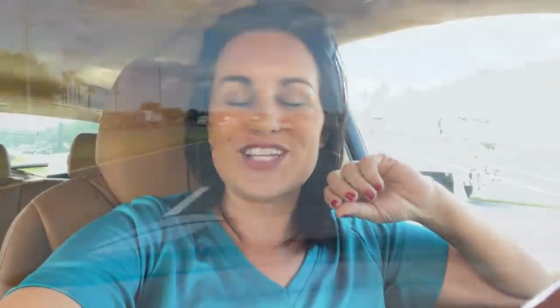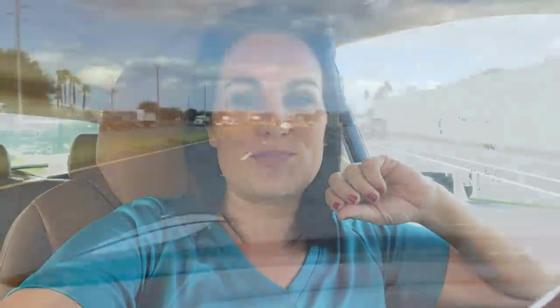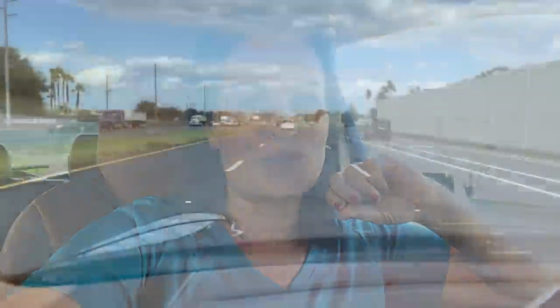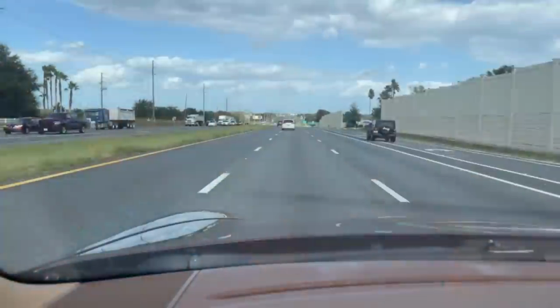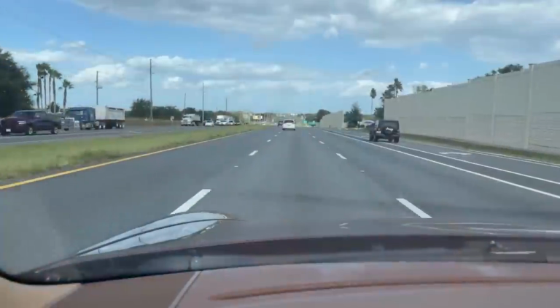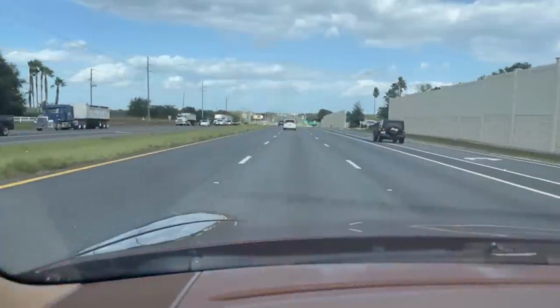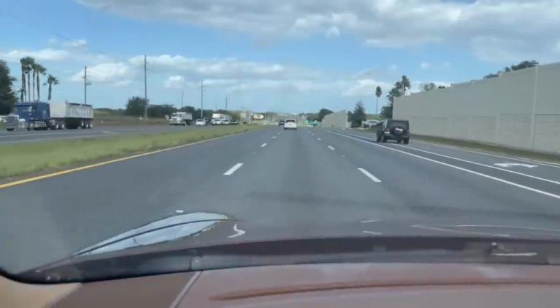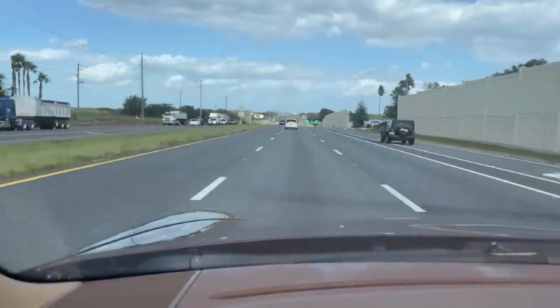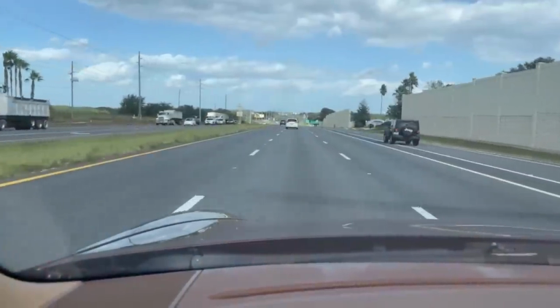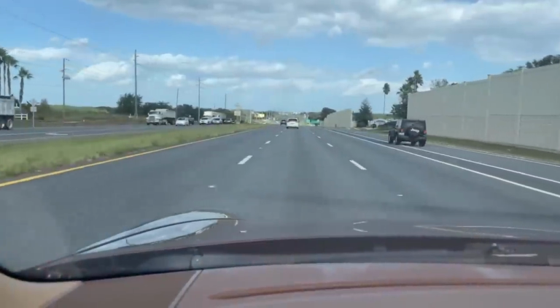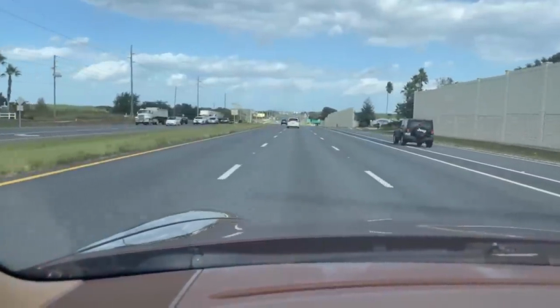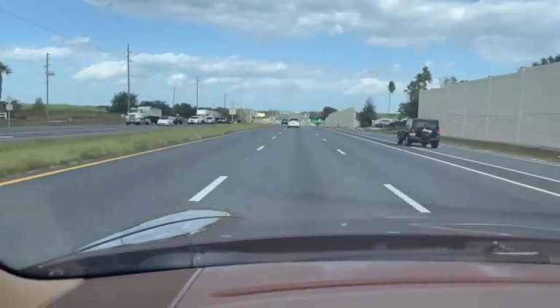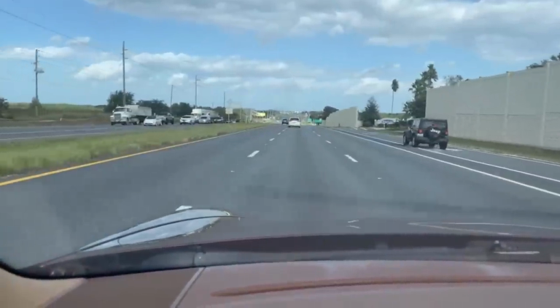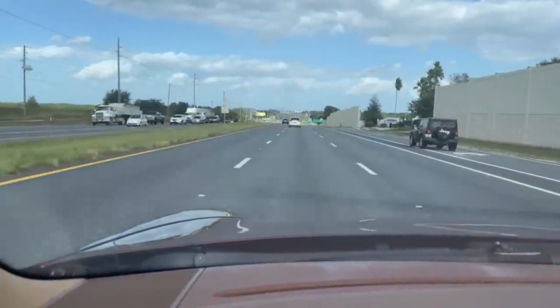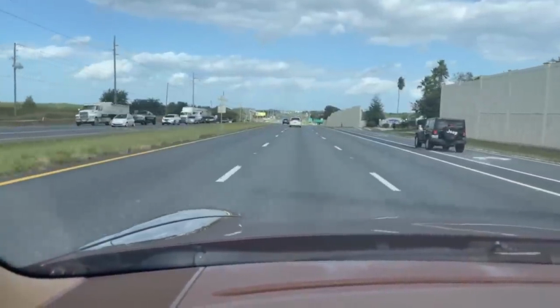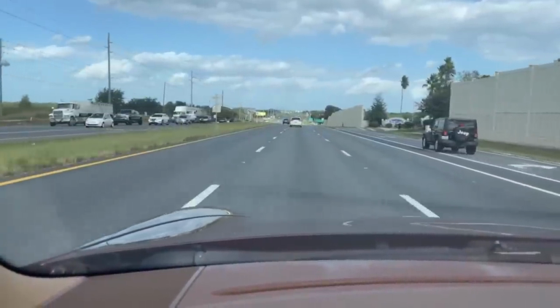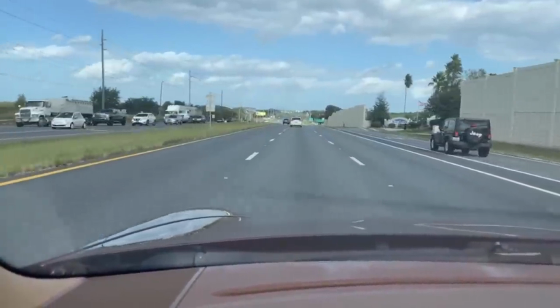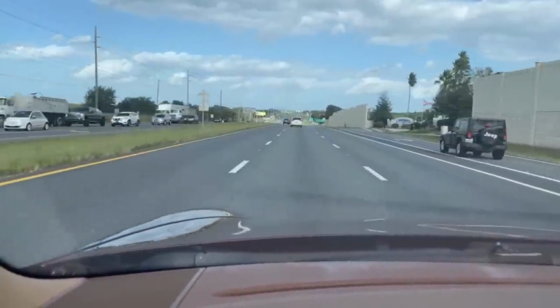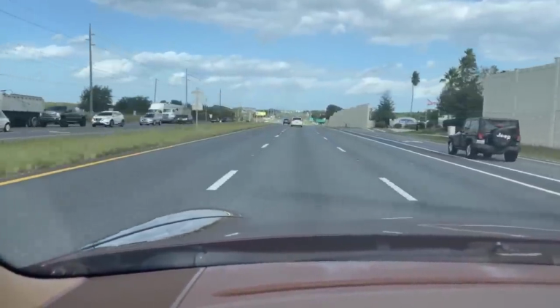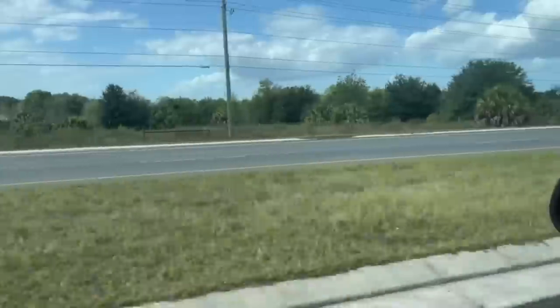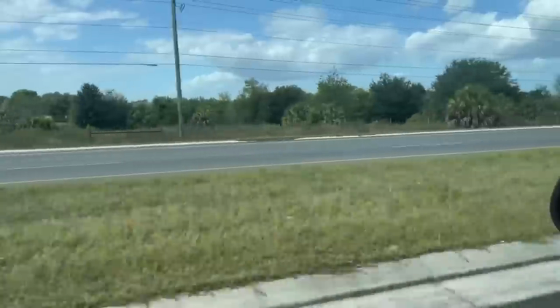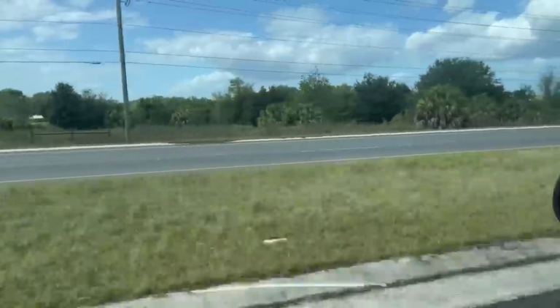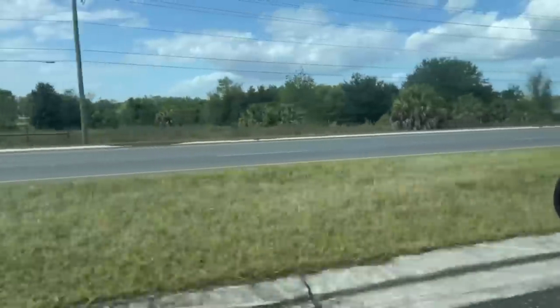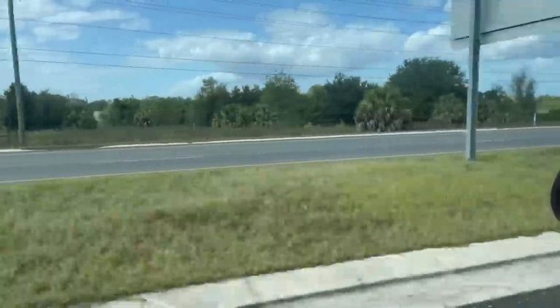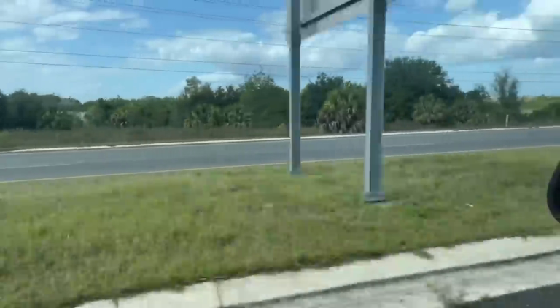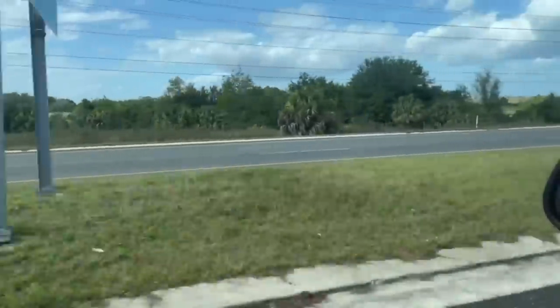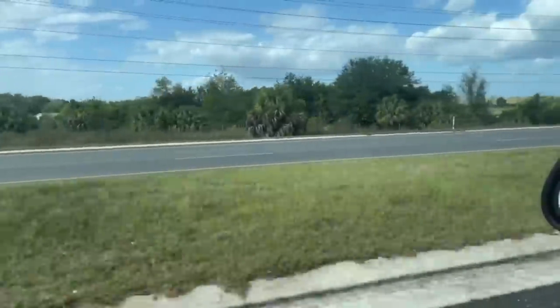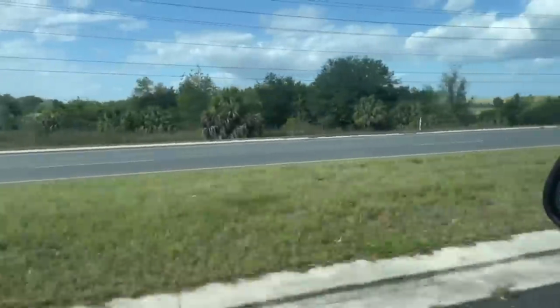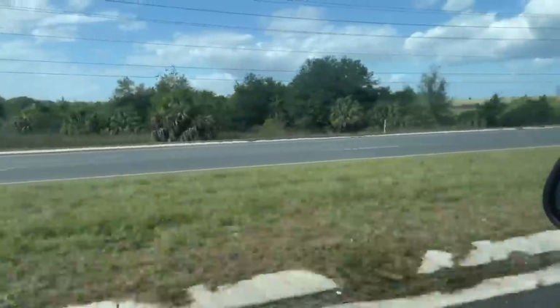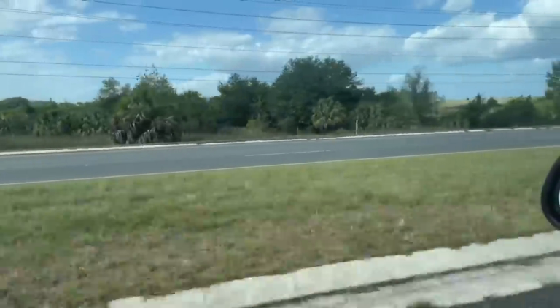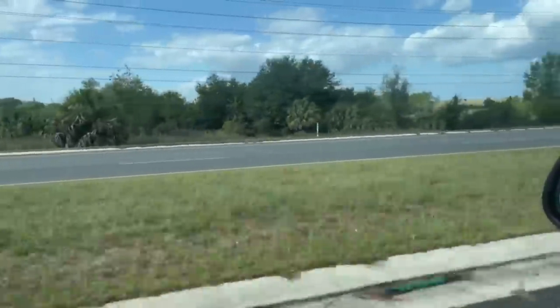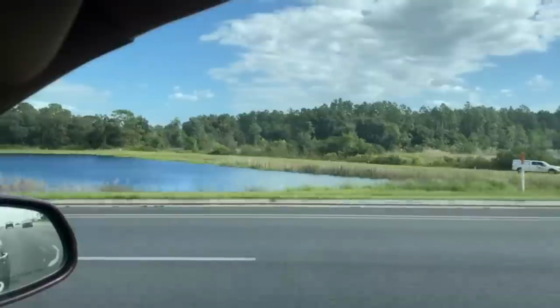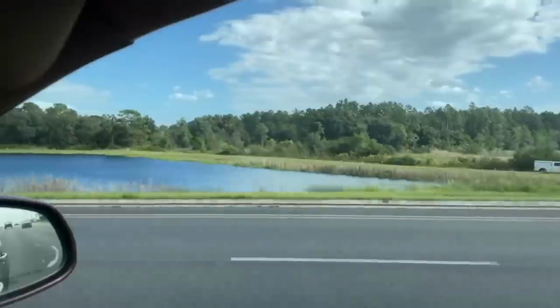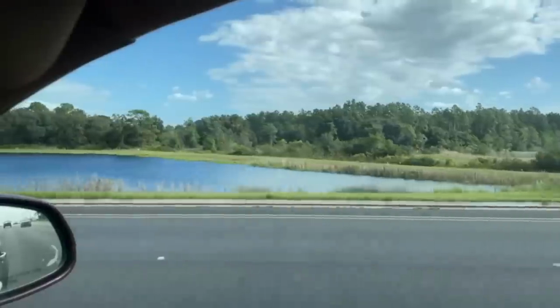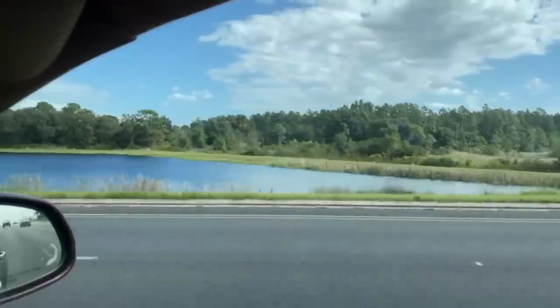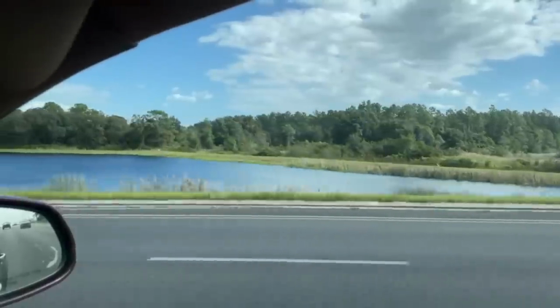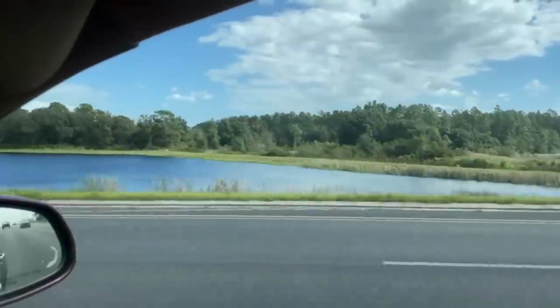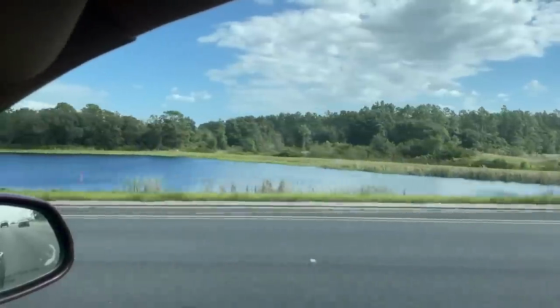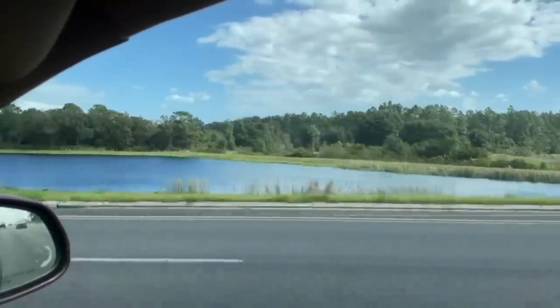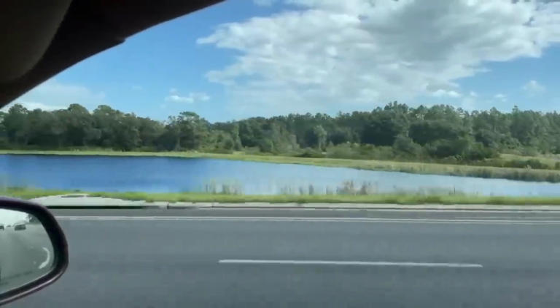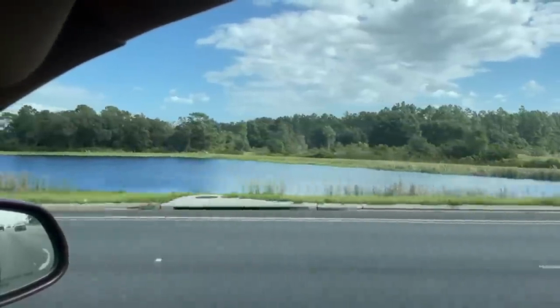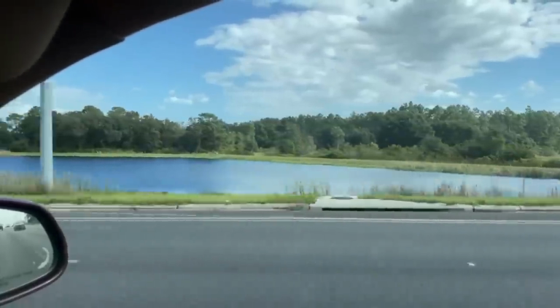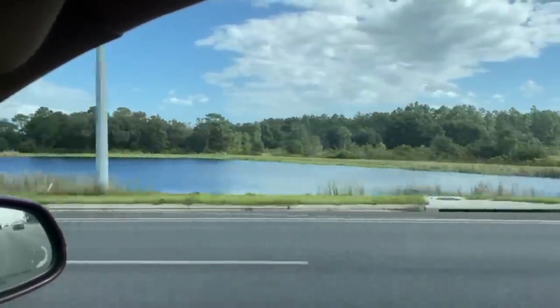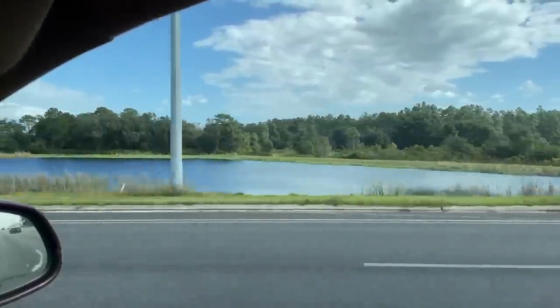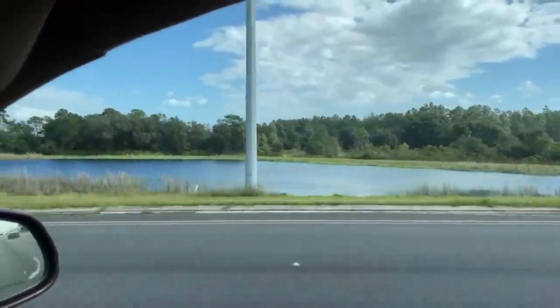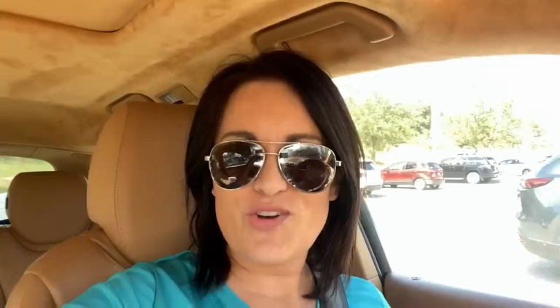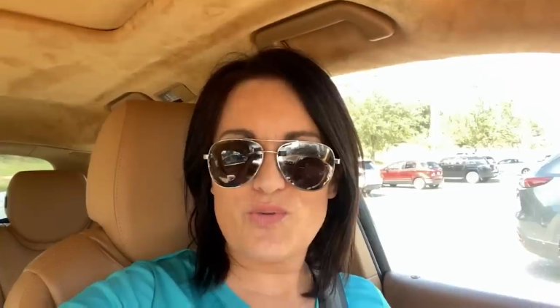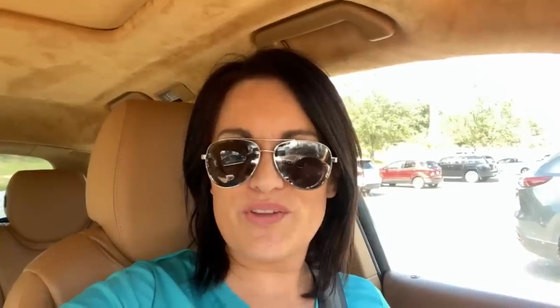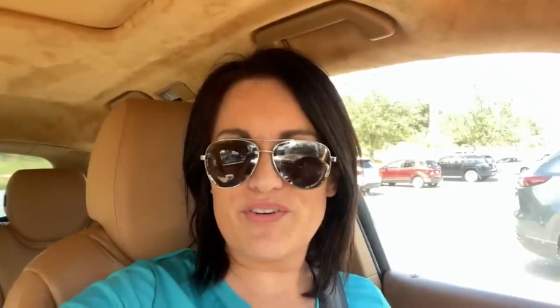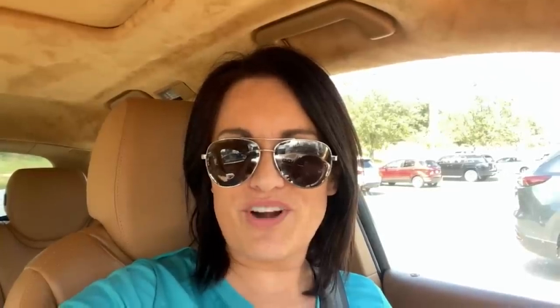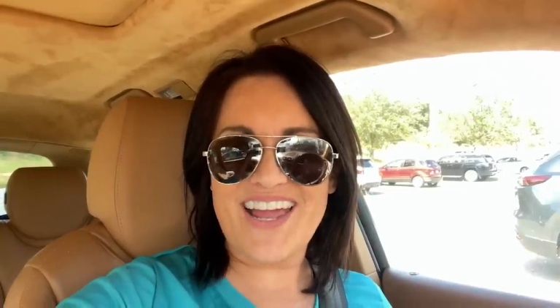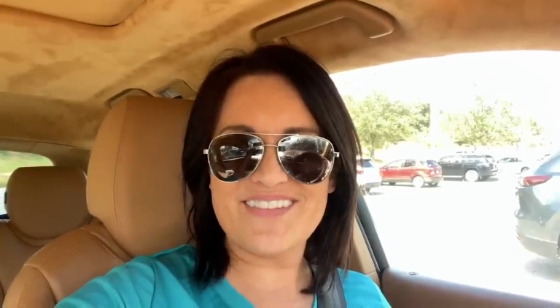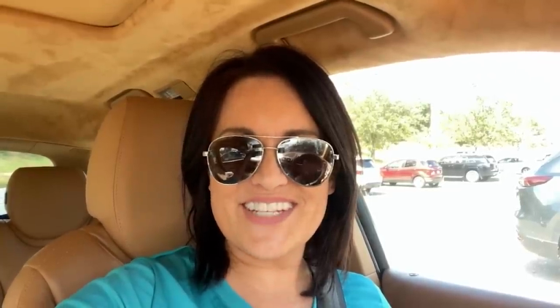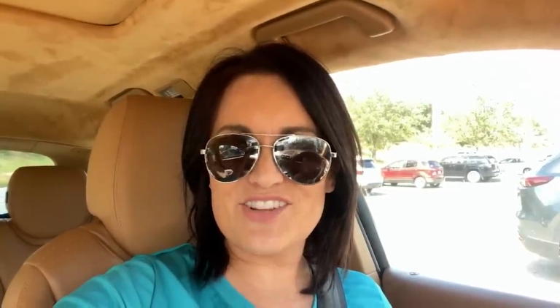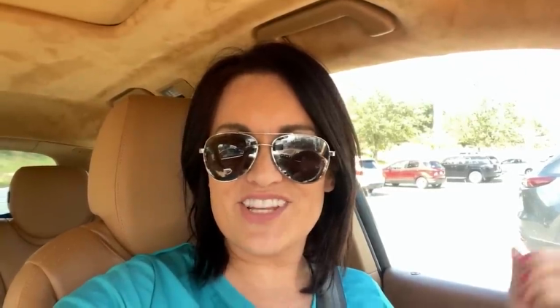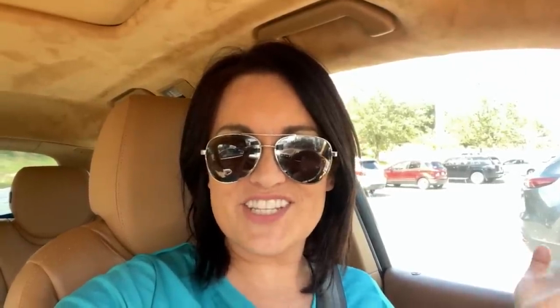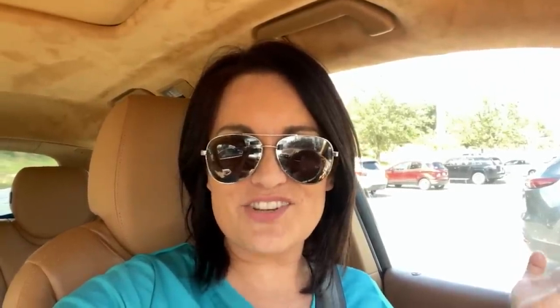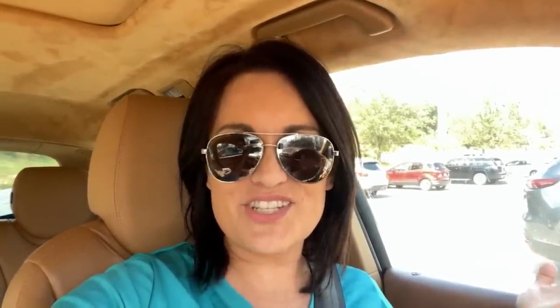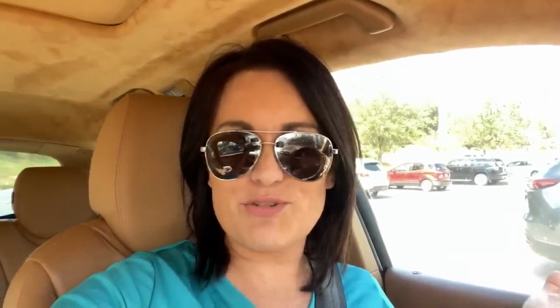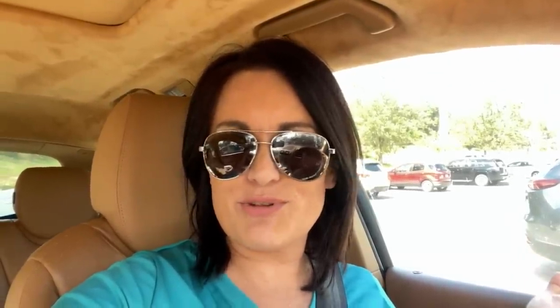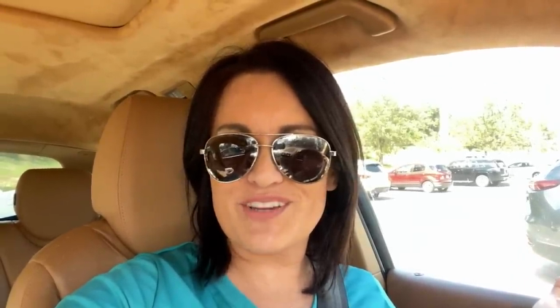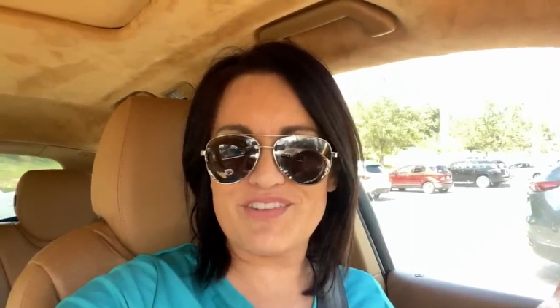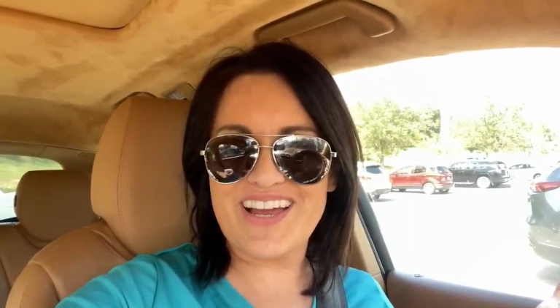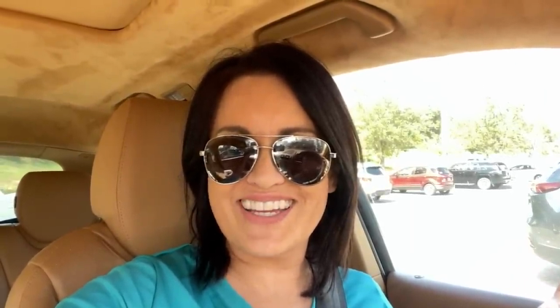It's a beautiful drive. We've arrived, so let's go see what we can find.